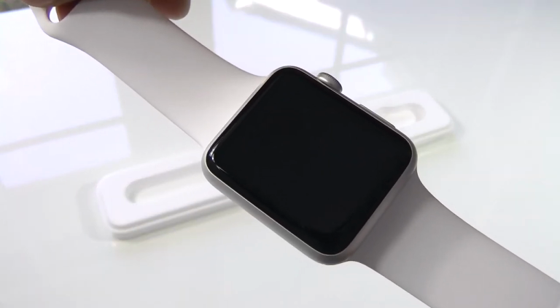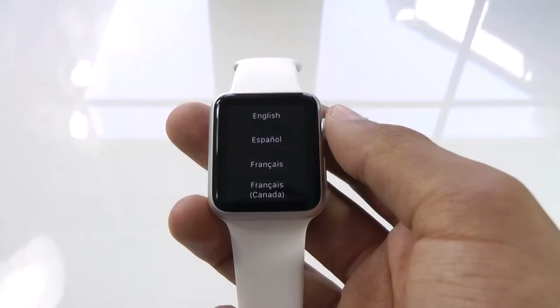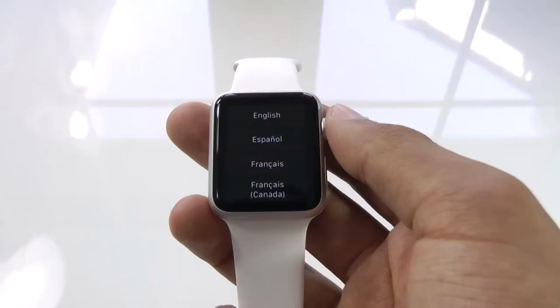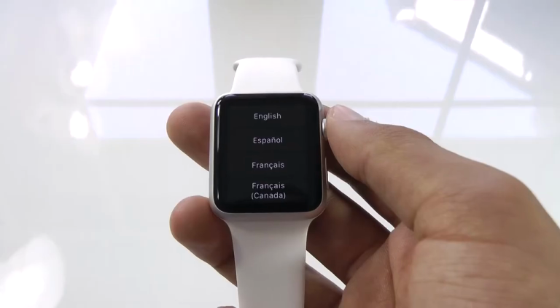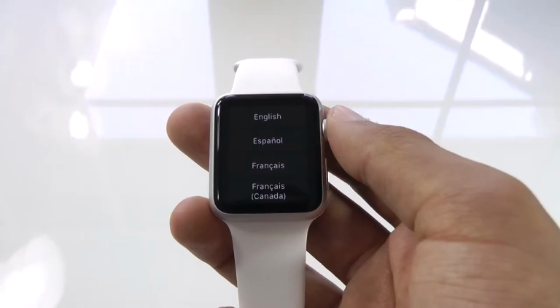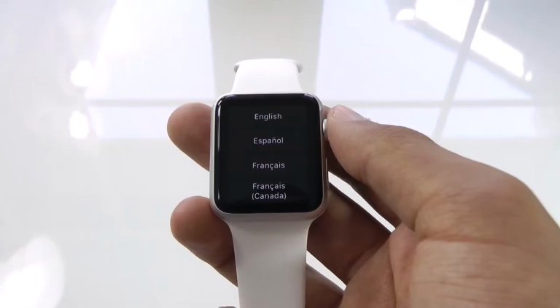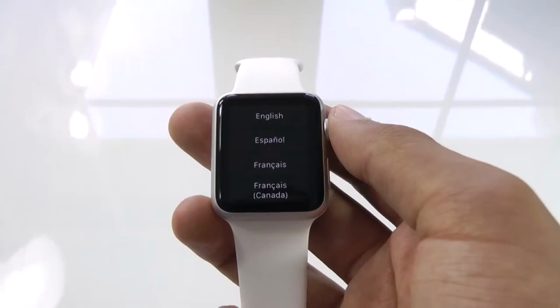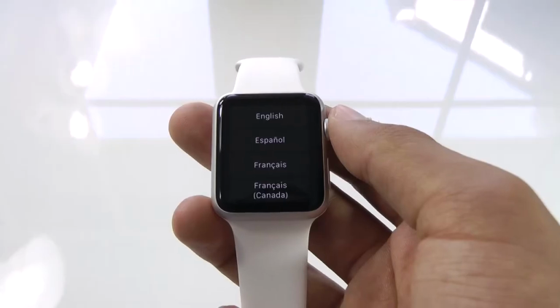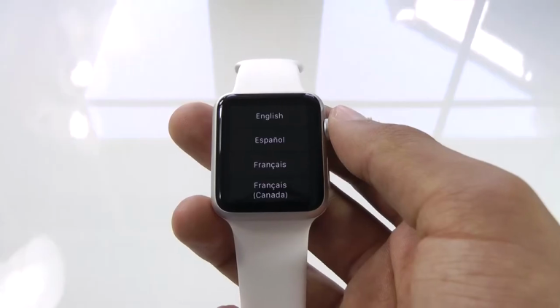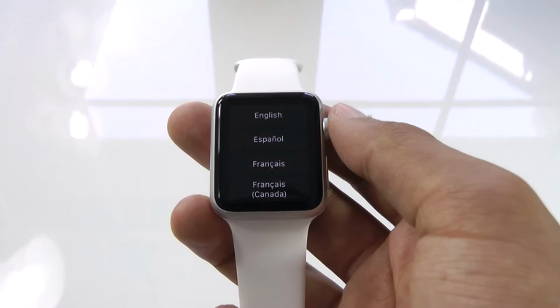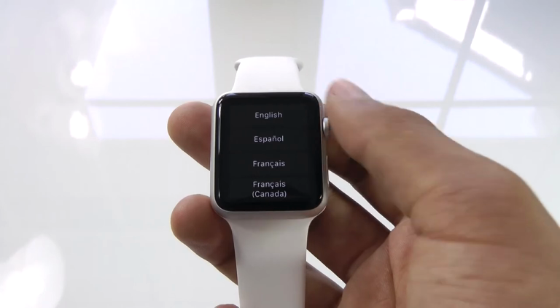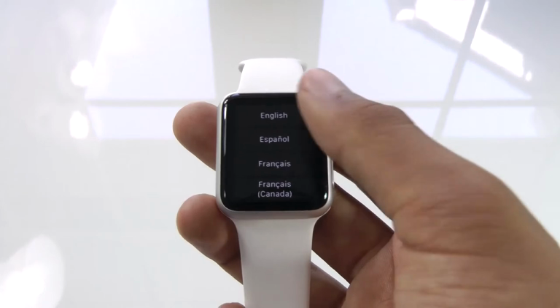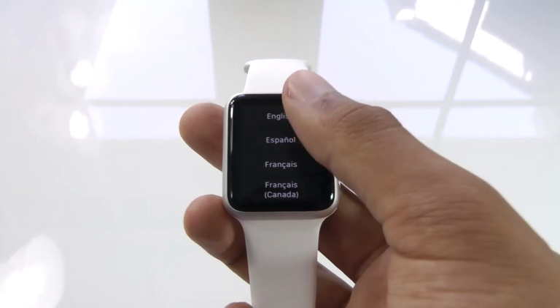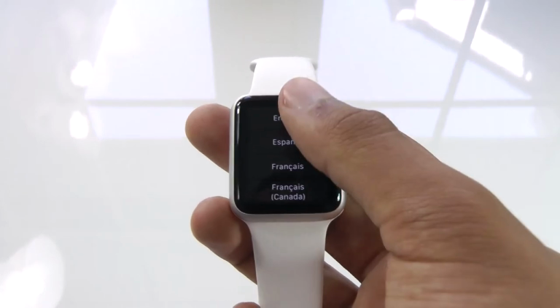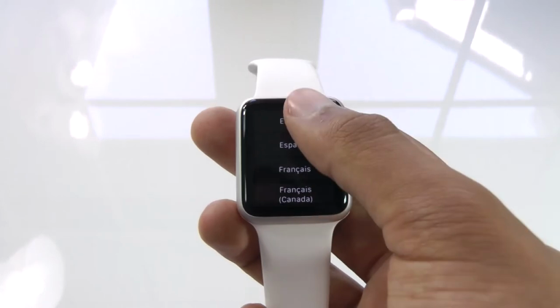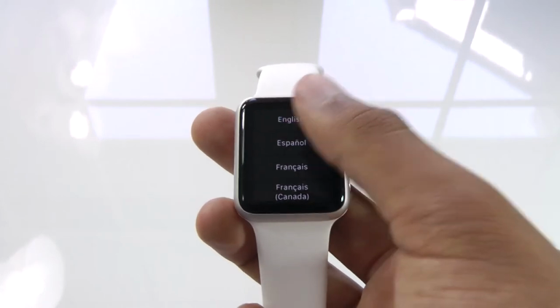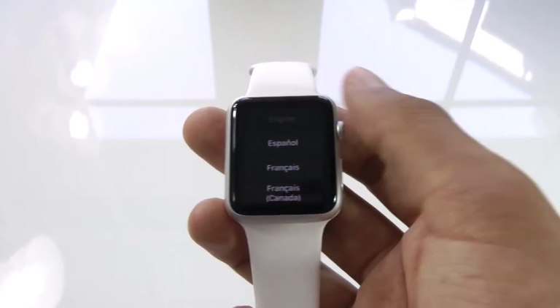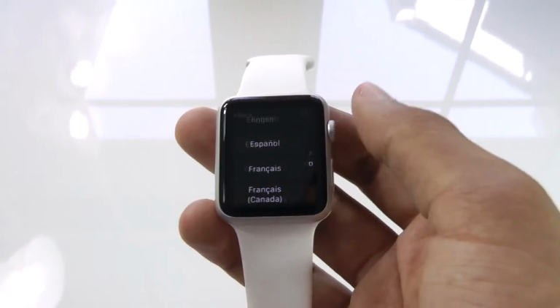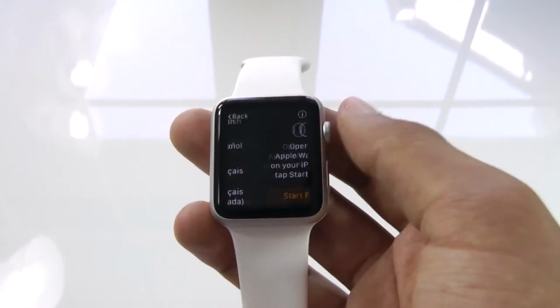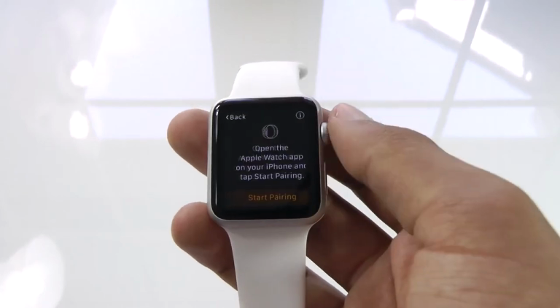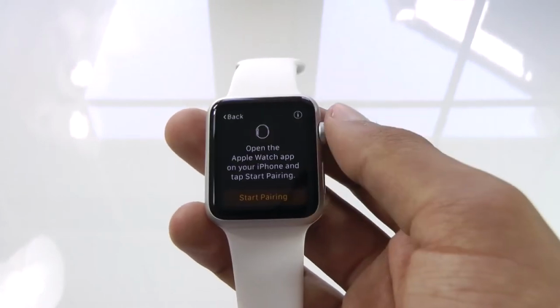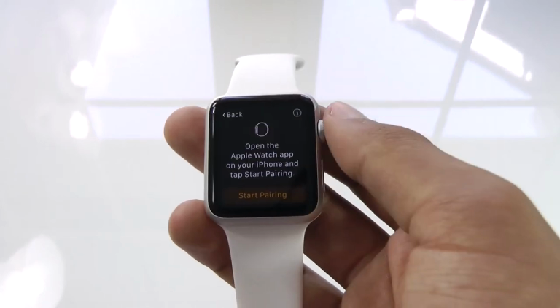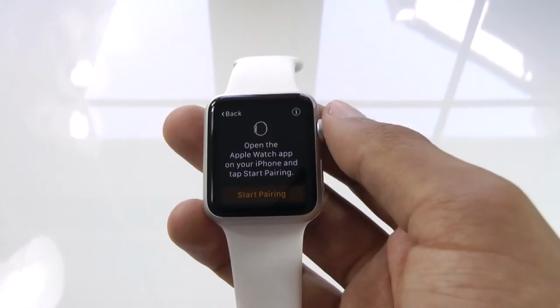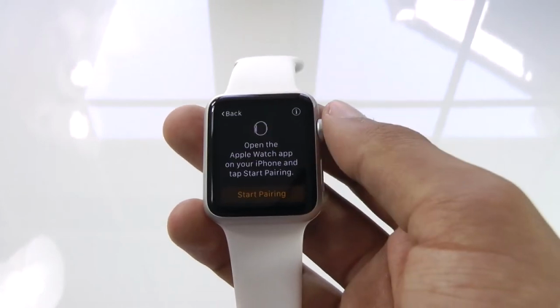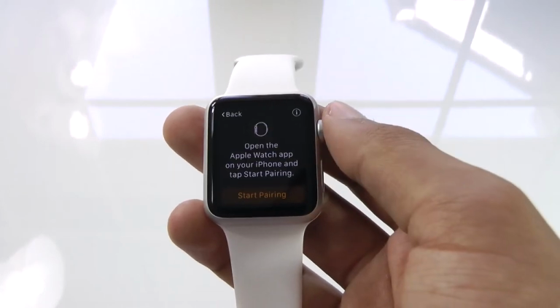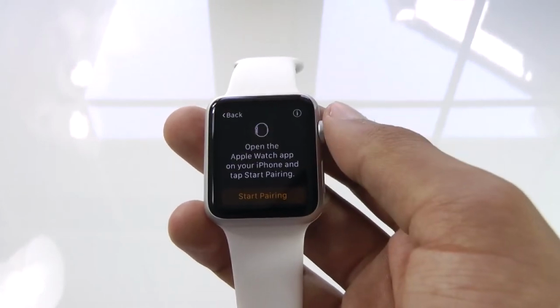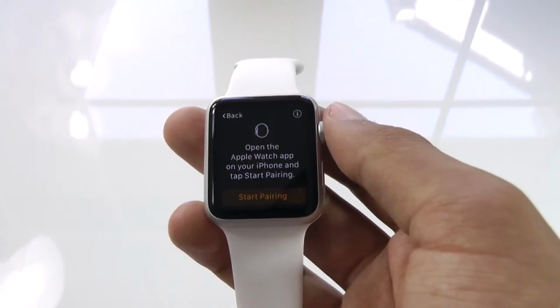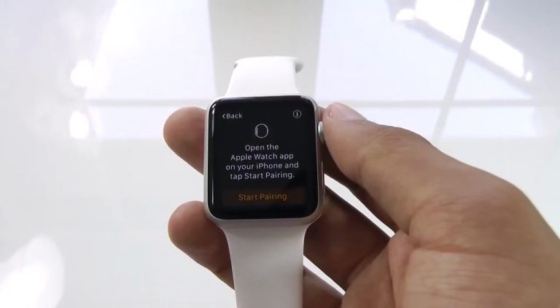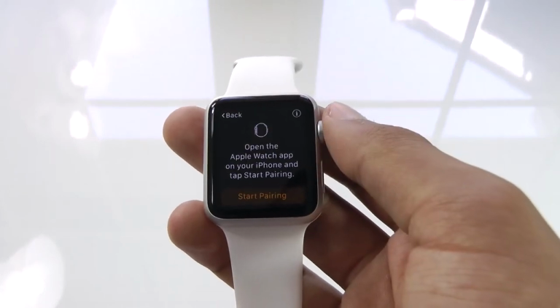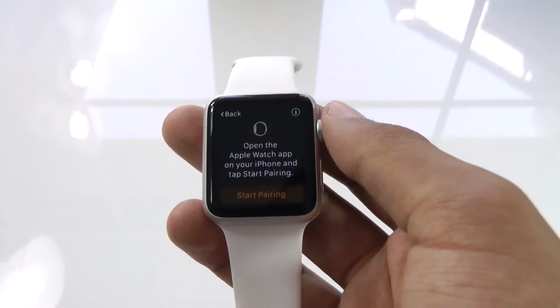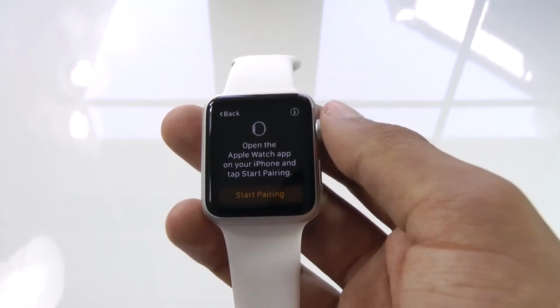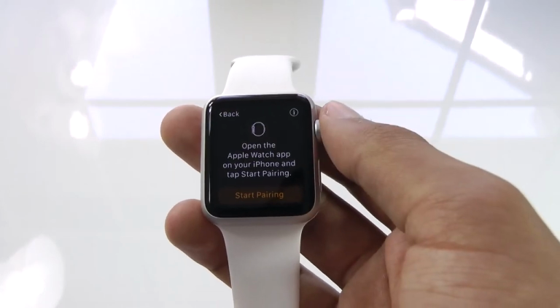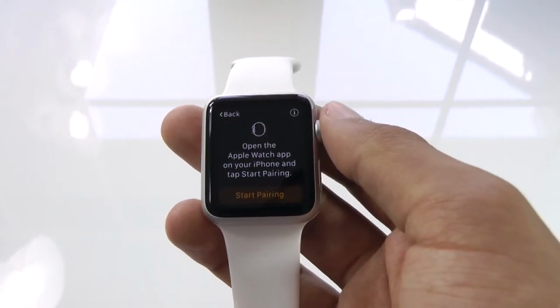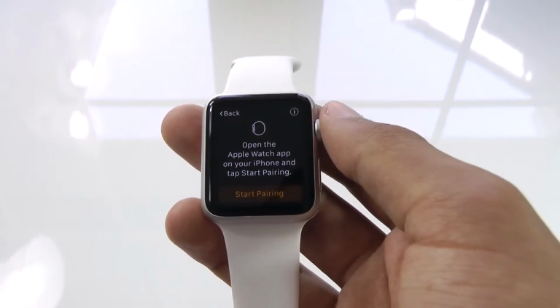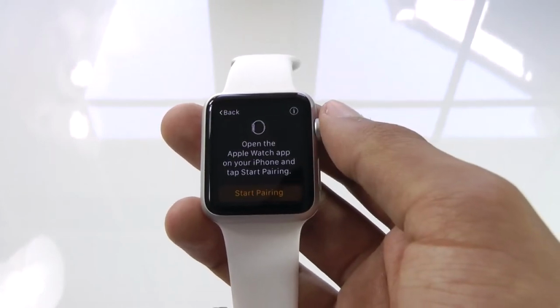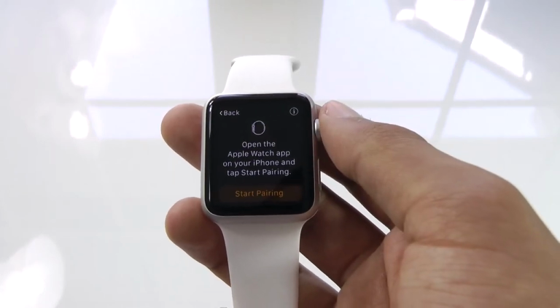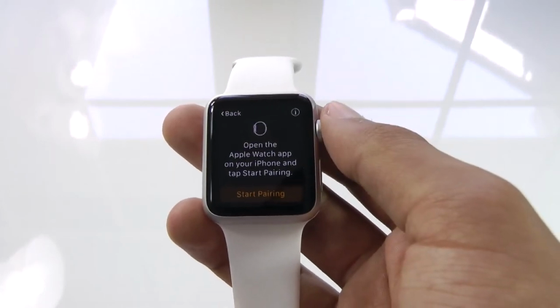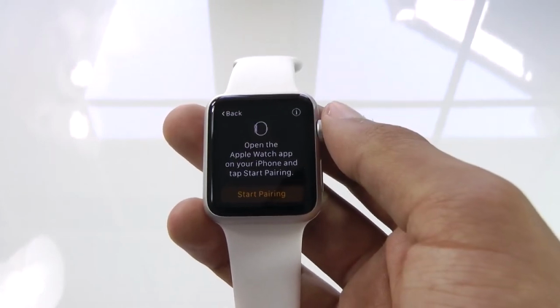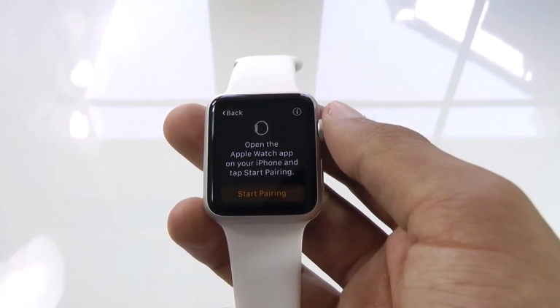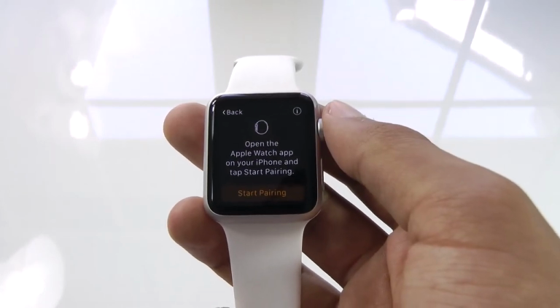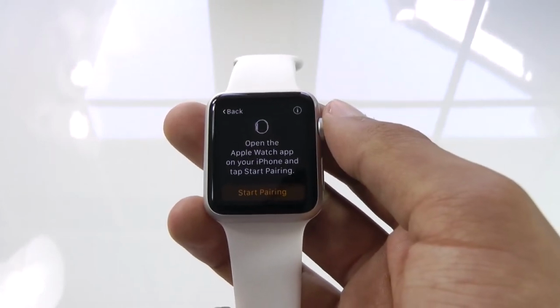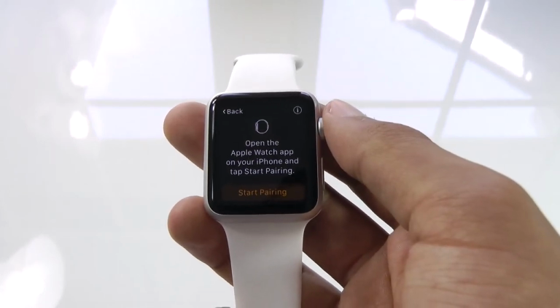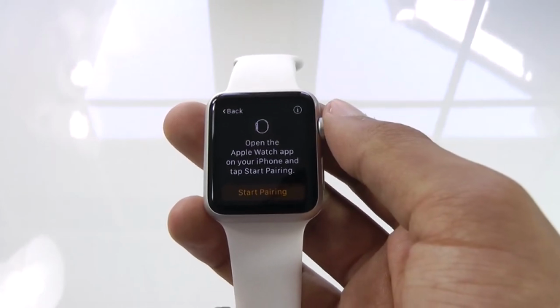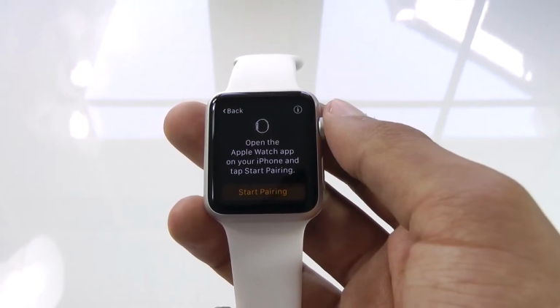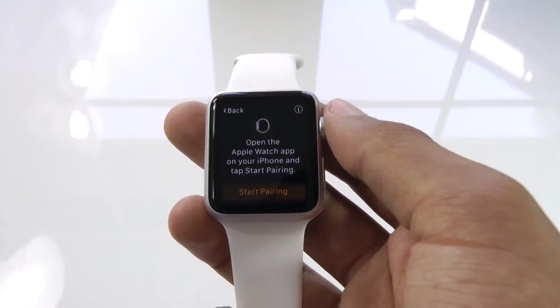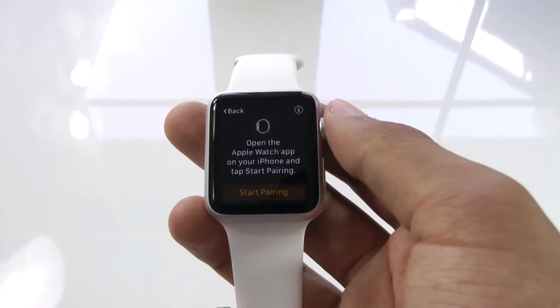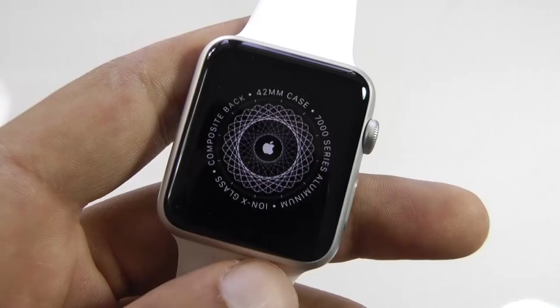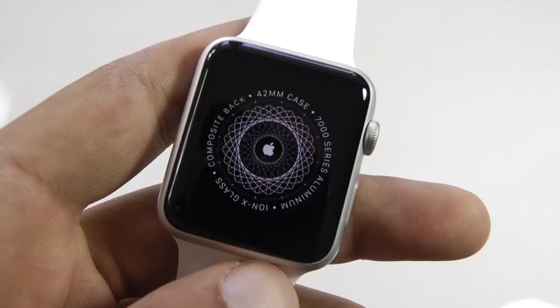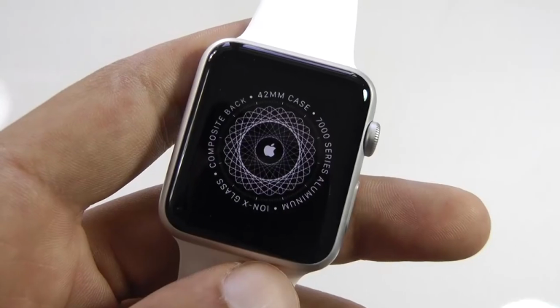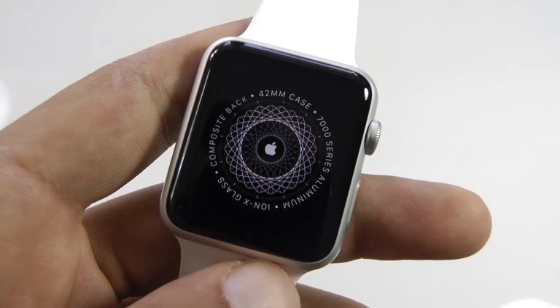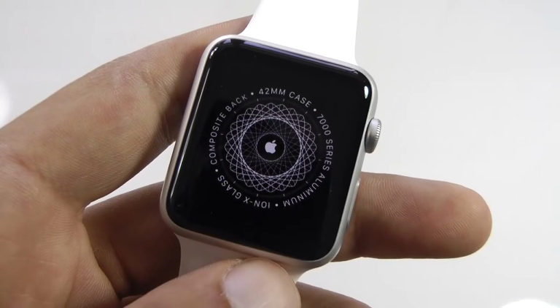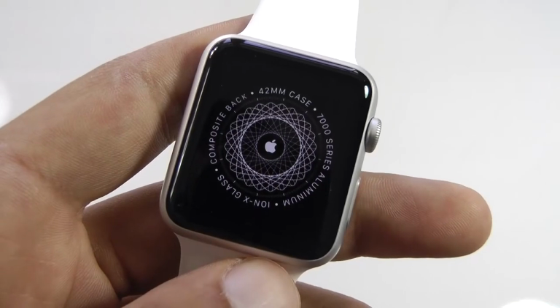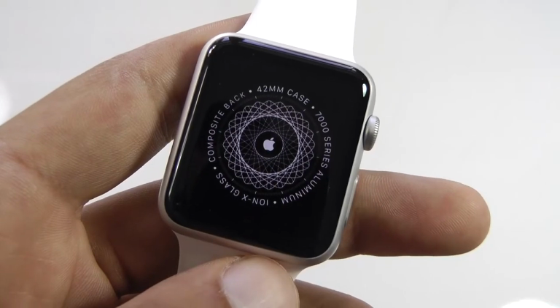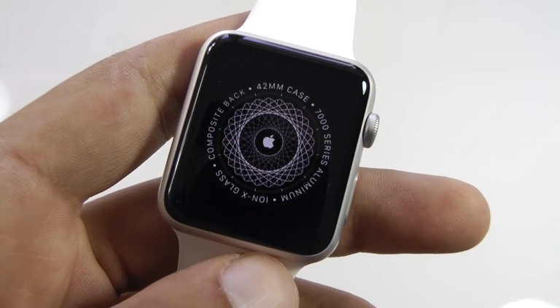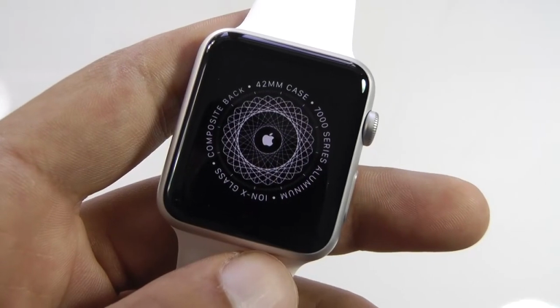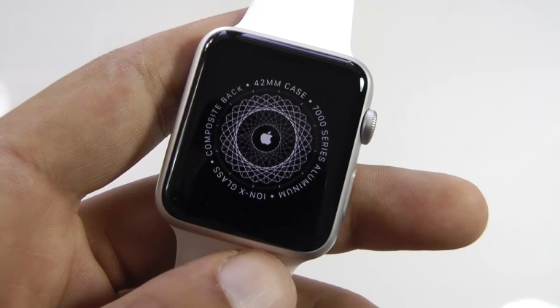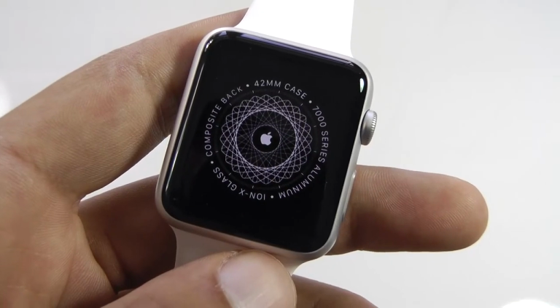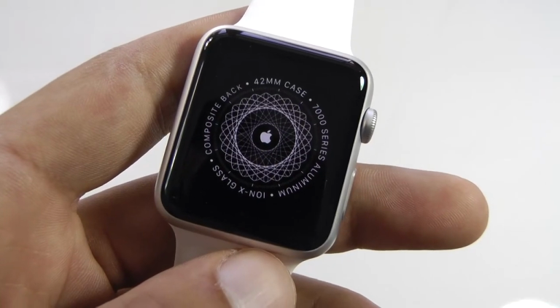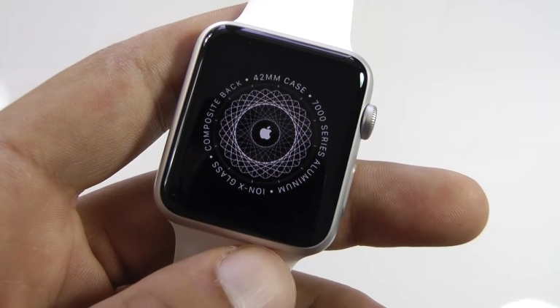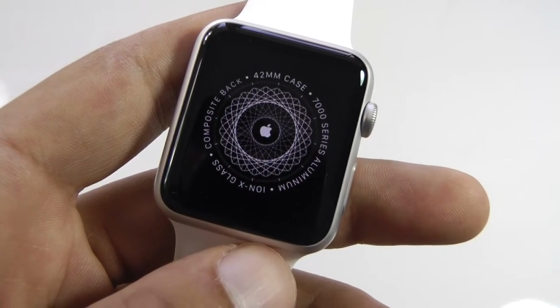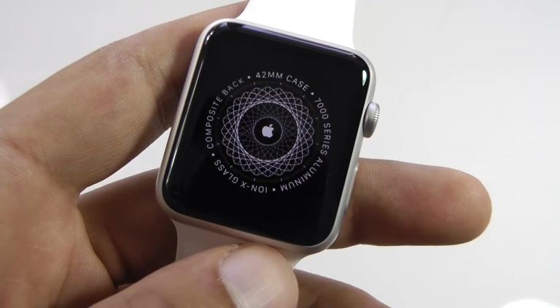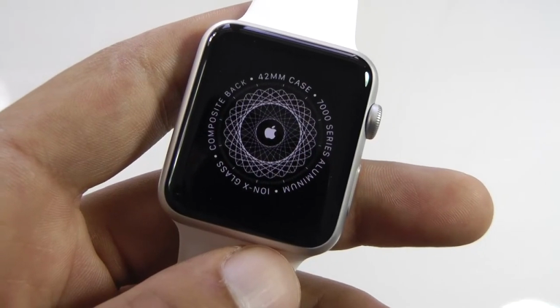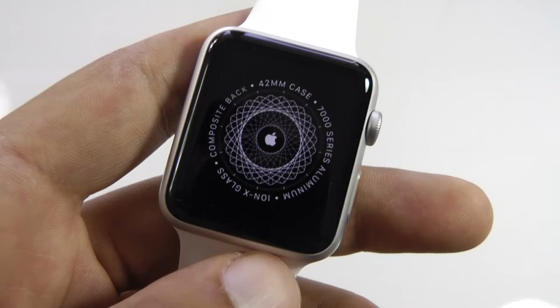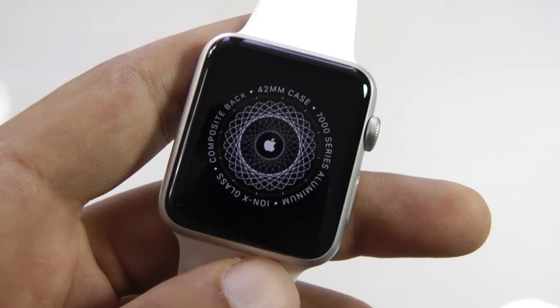After it powers on, it will ask you what language you want to use, and then will ask you to pair it with your iPhone, so it'll take a few minutes to get everything set up.